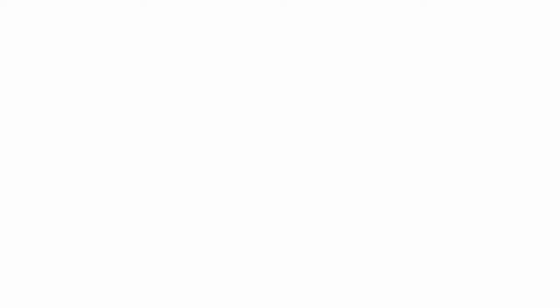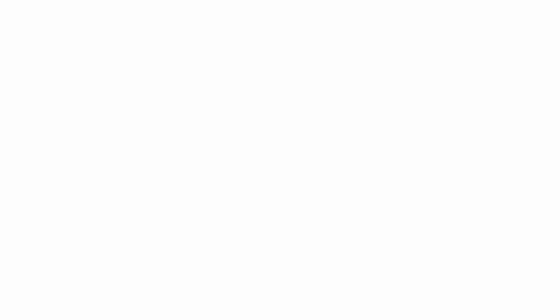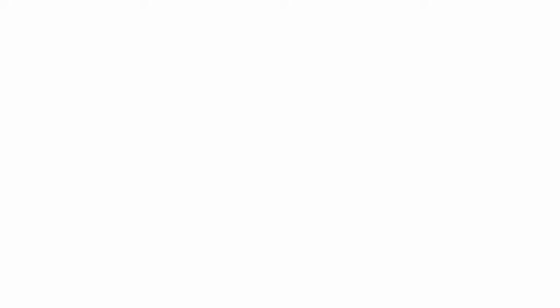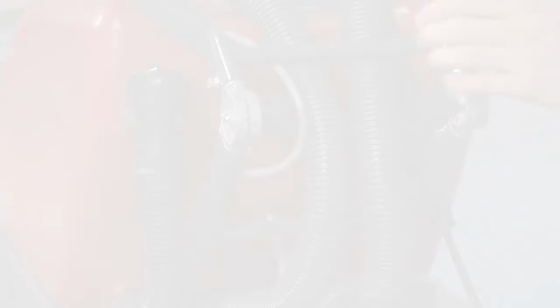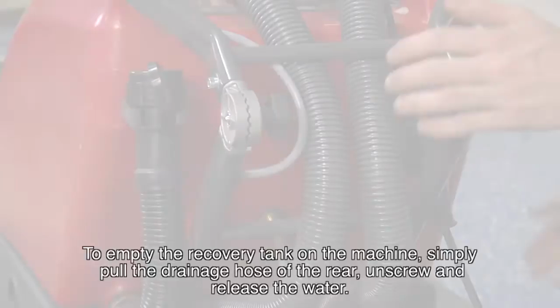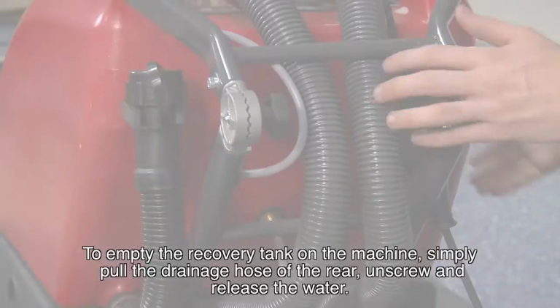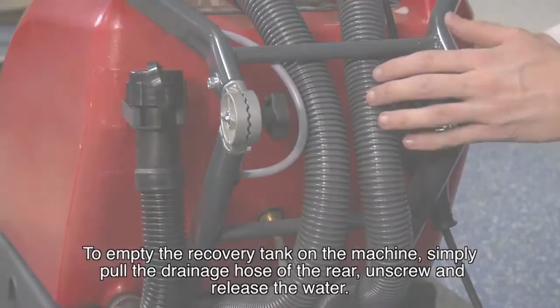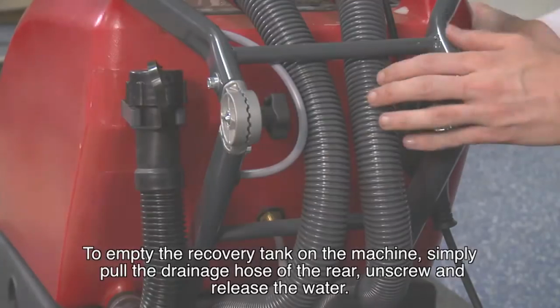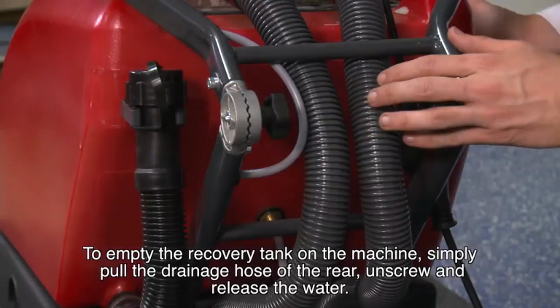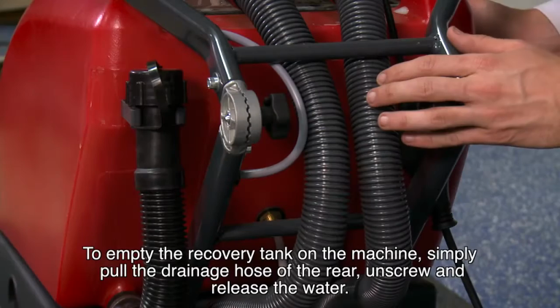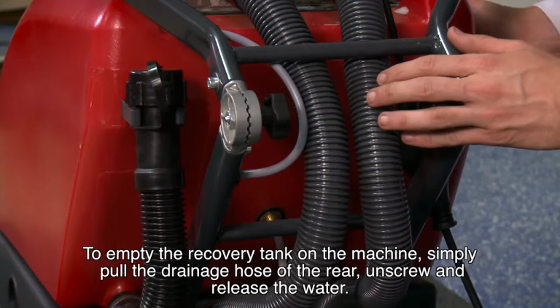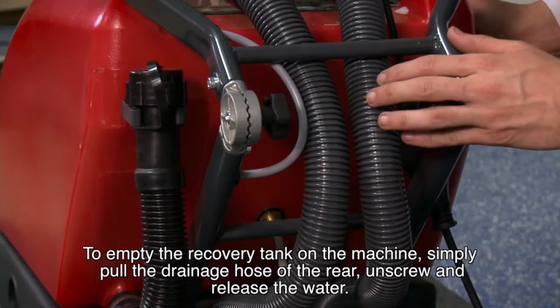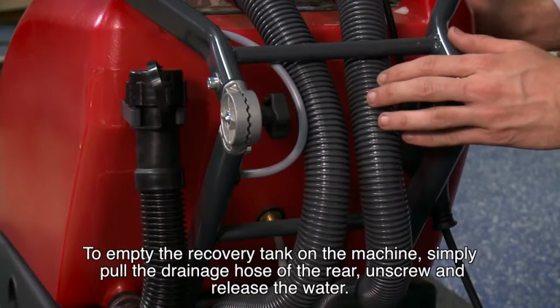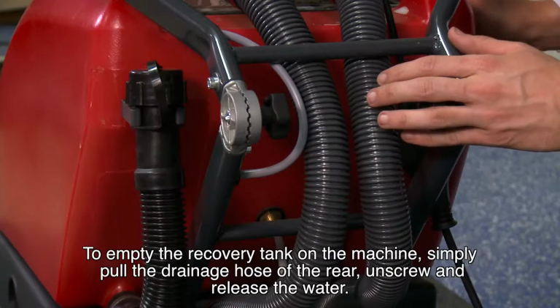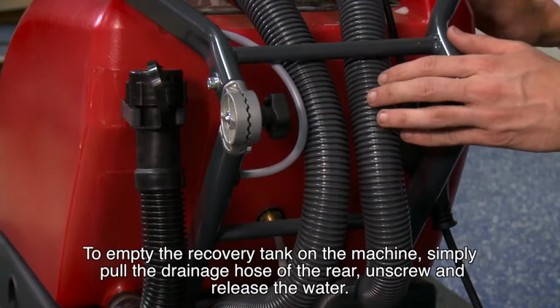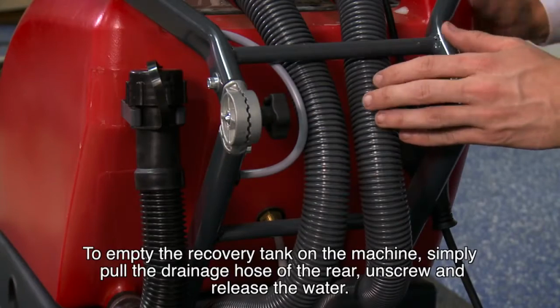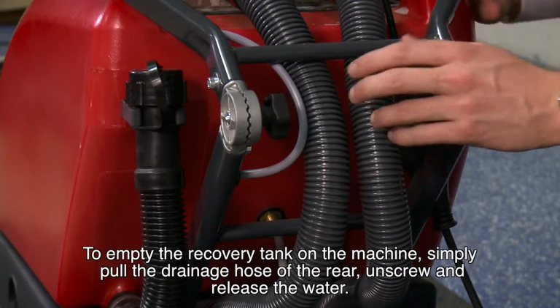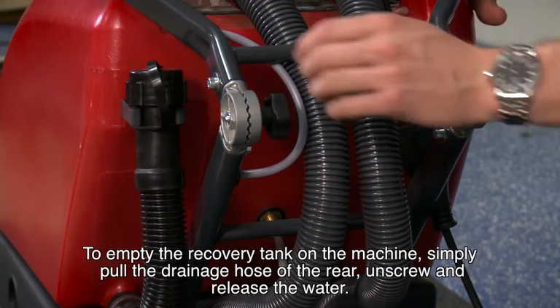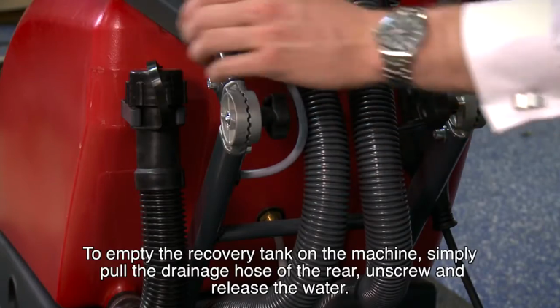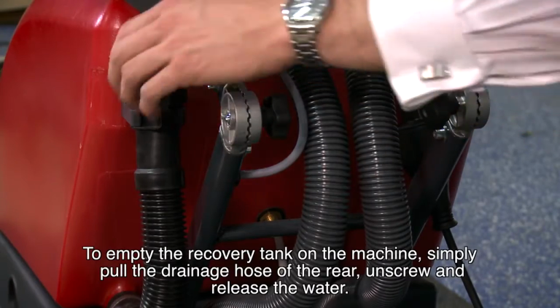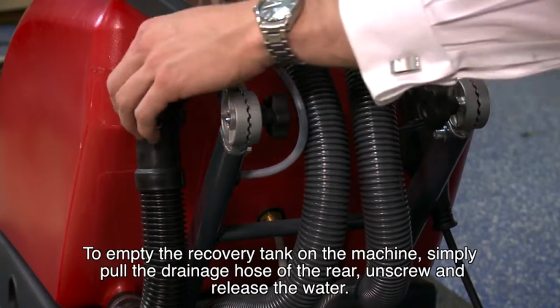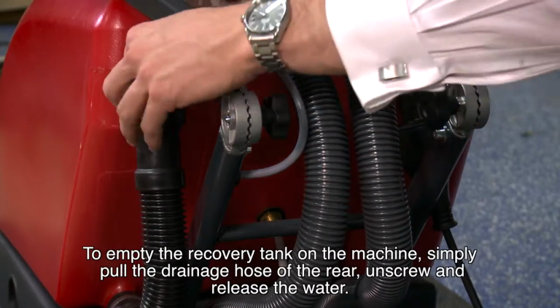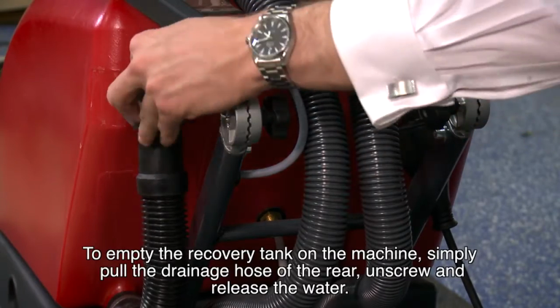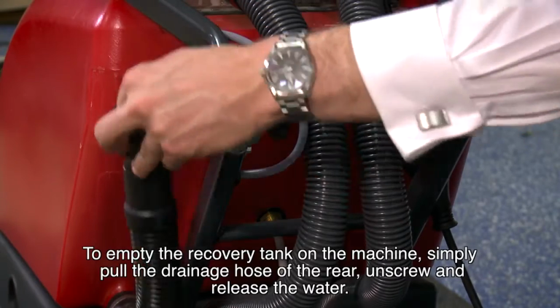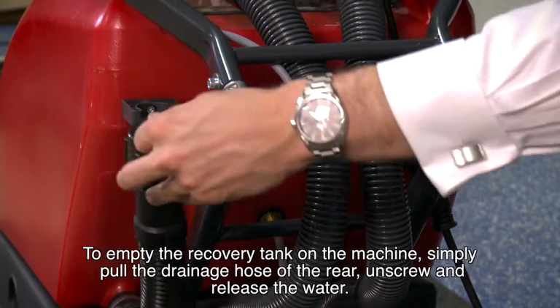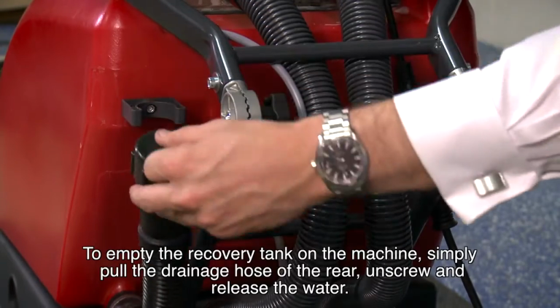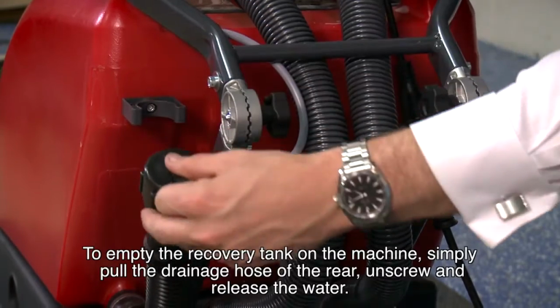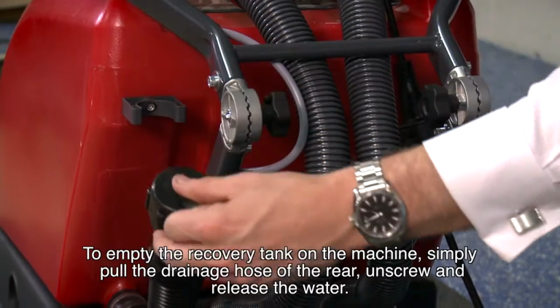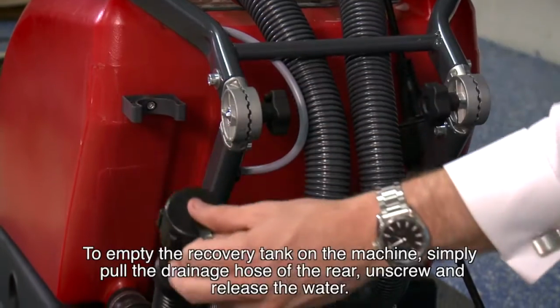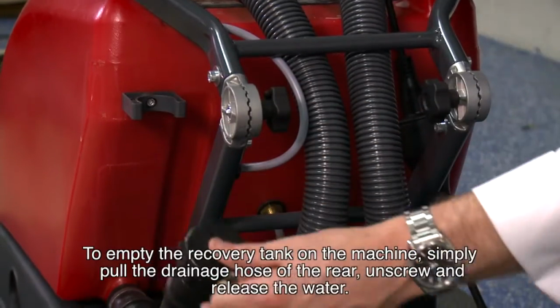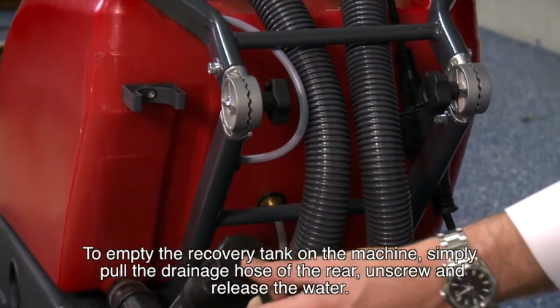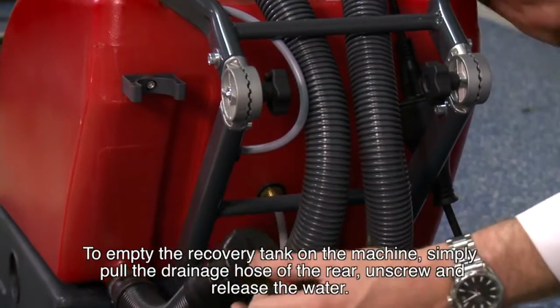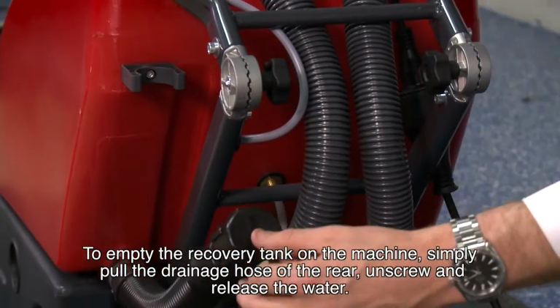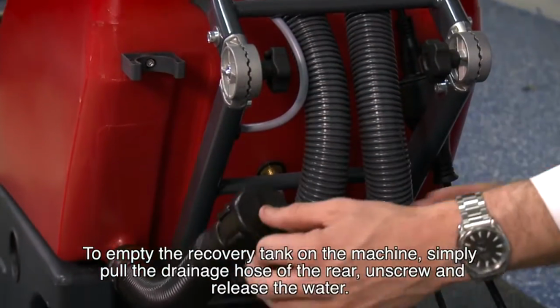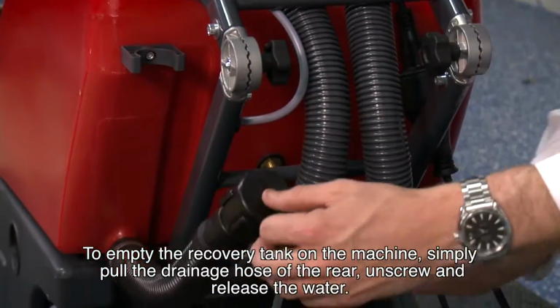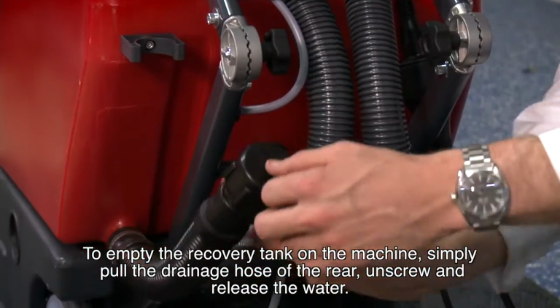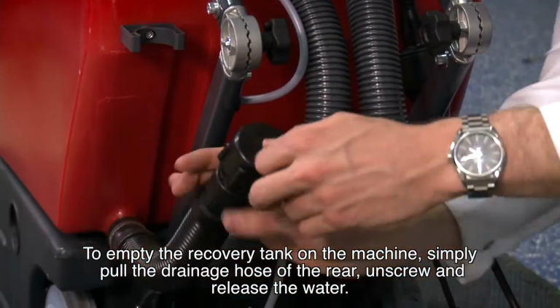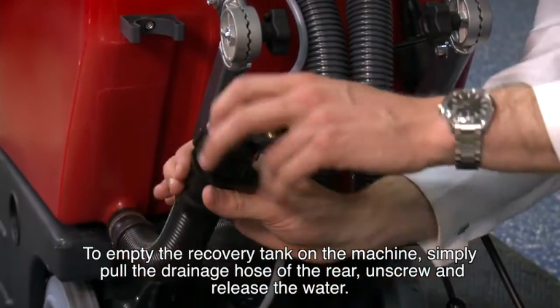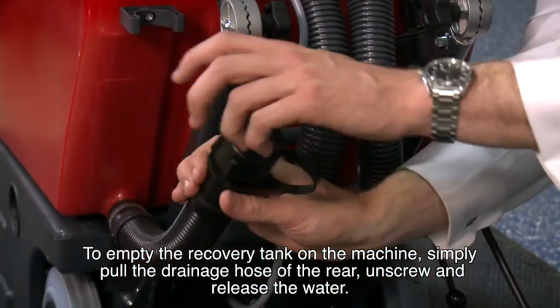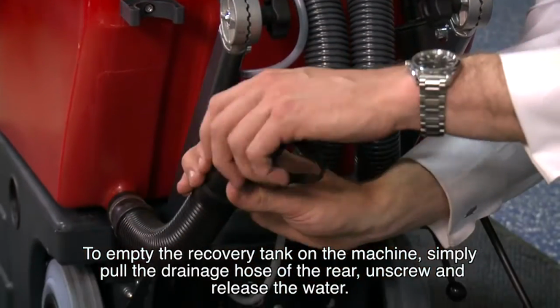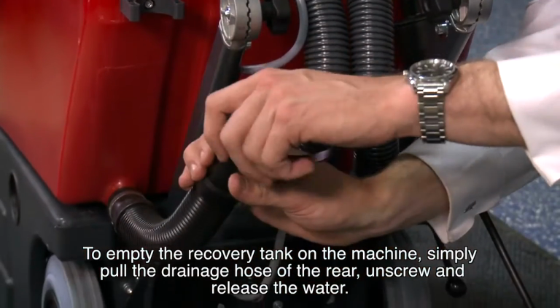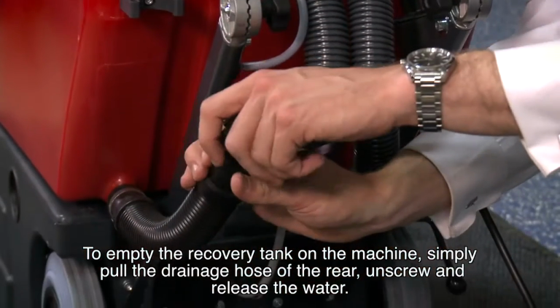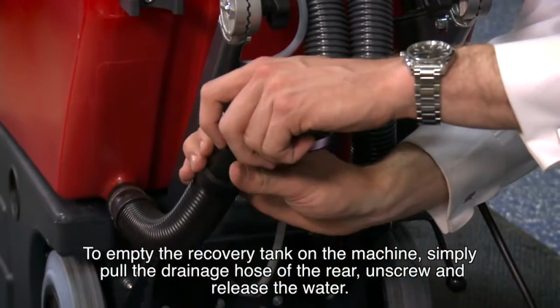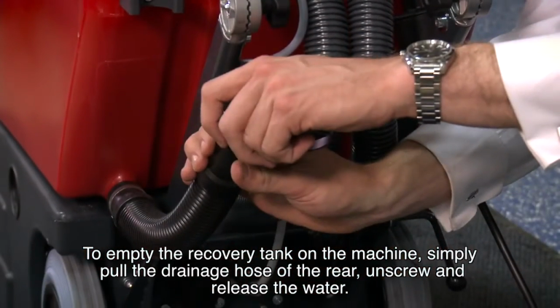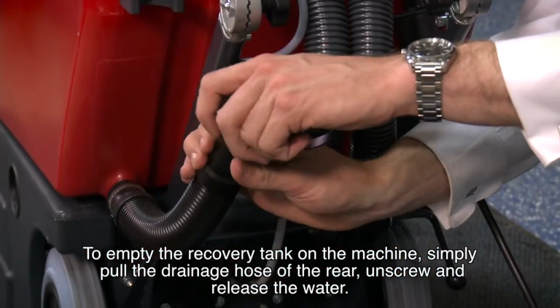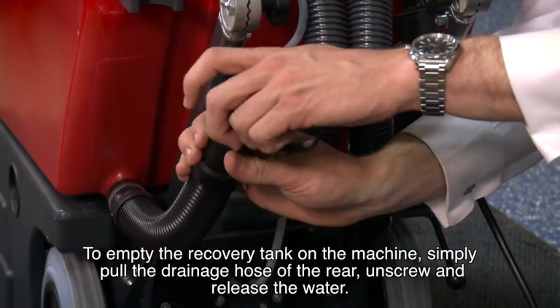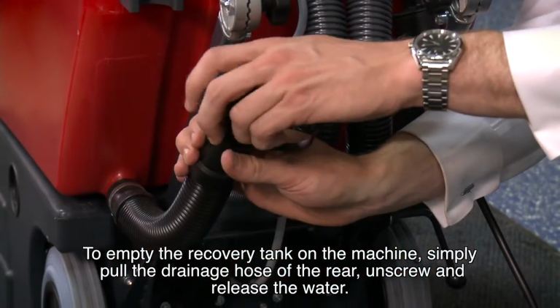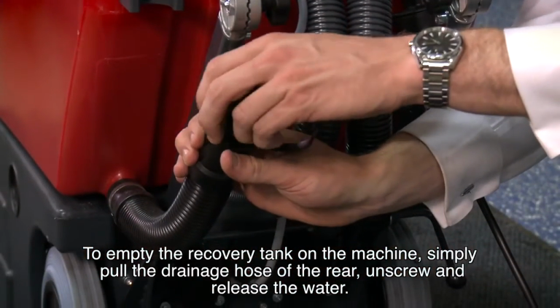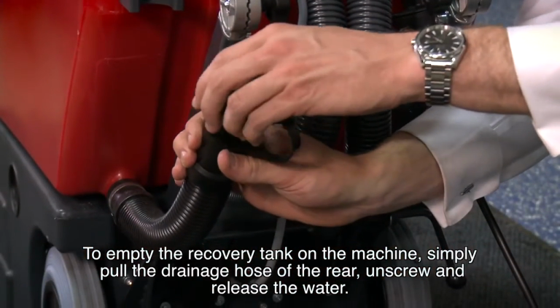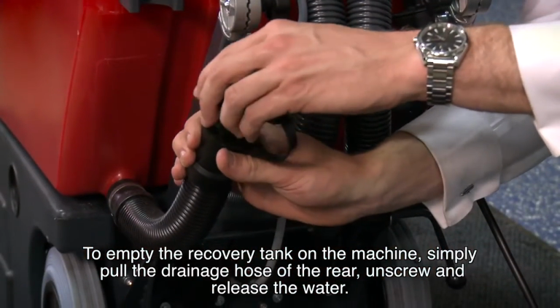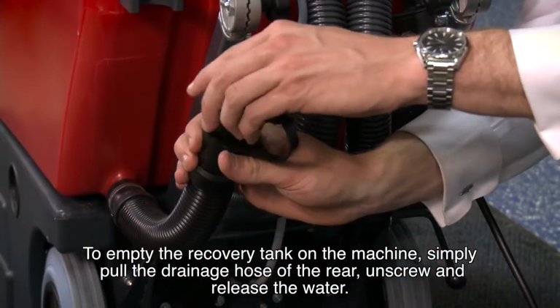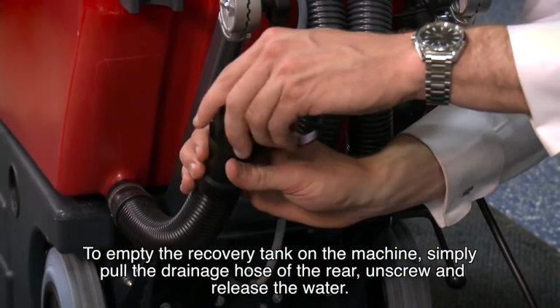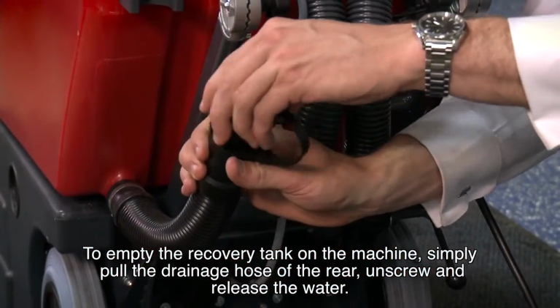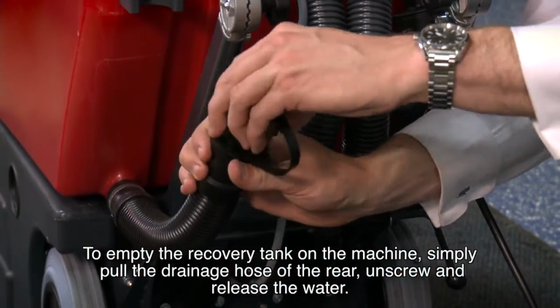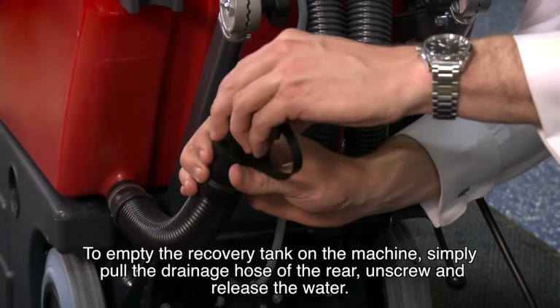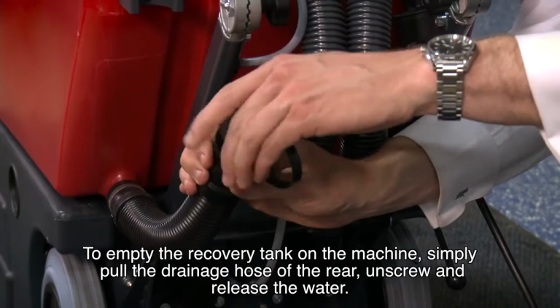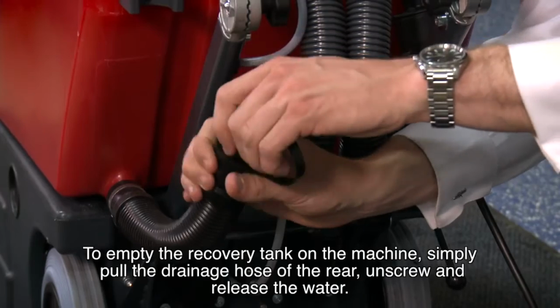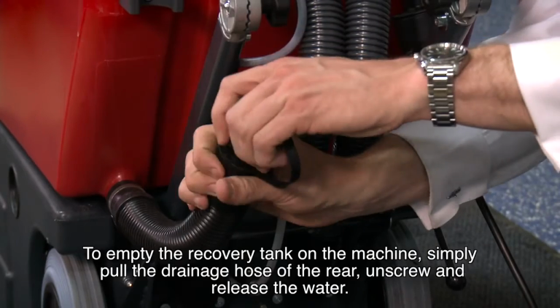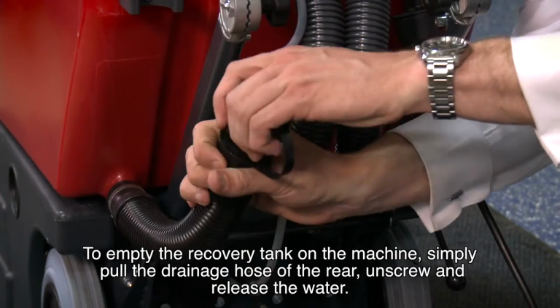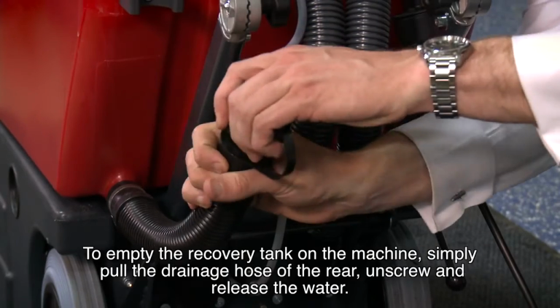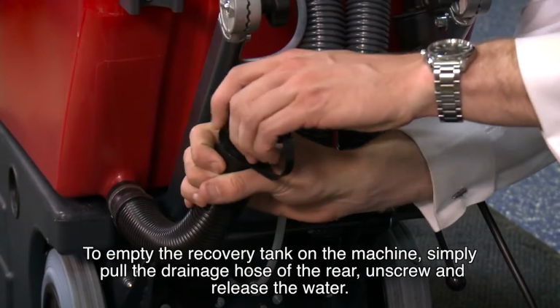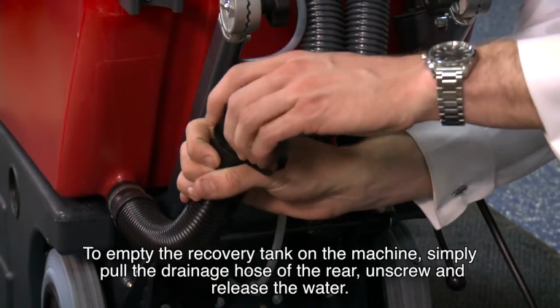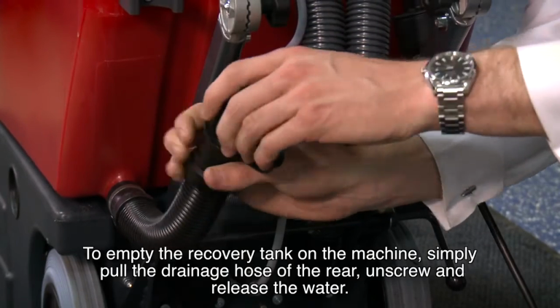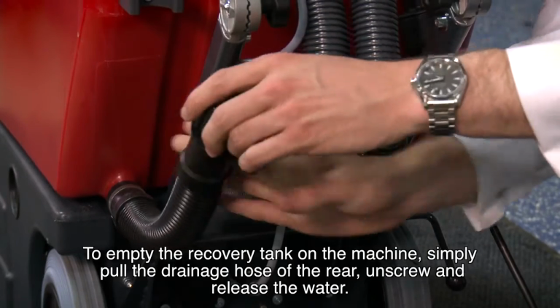To empty the recovery tank on the machine, simply pull the drainage hose off the rear, untighten, and release the water.